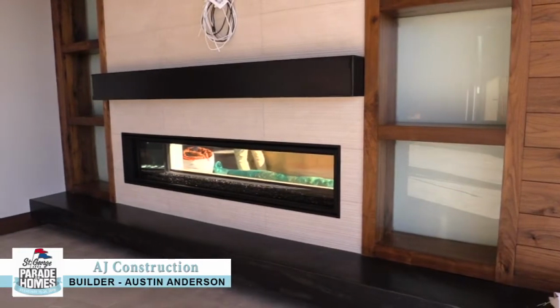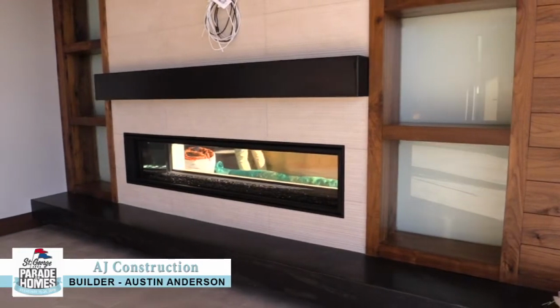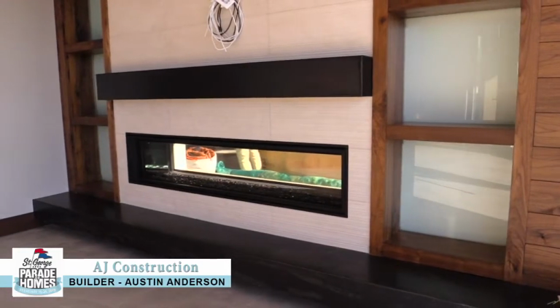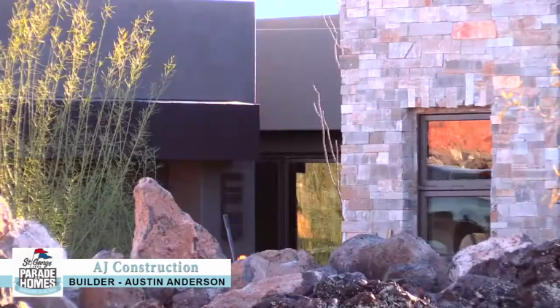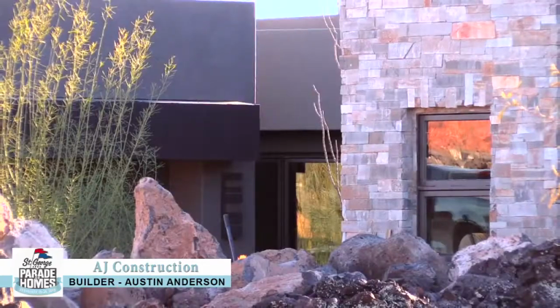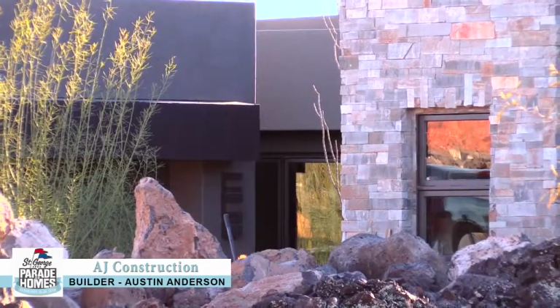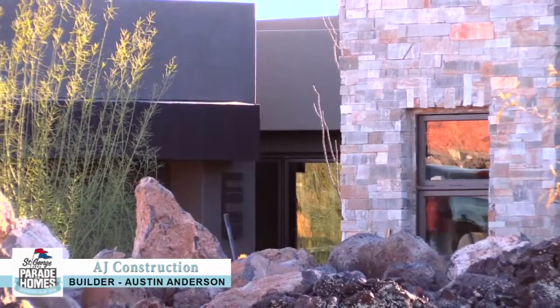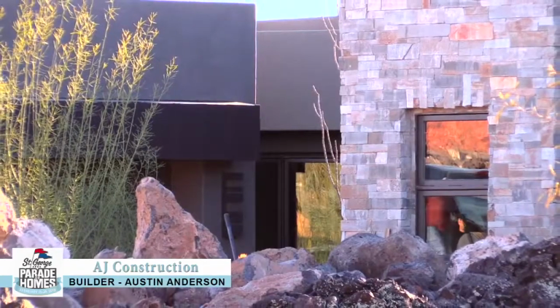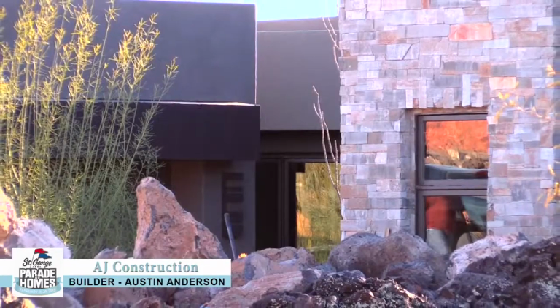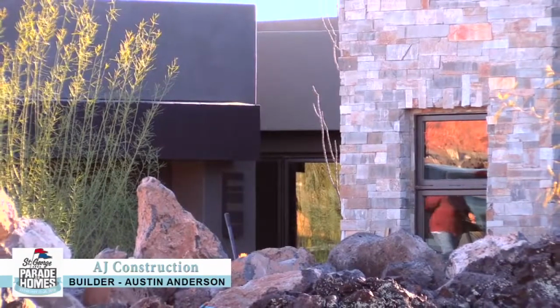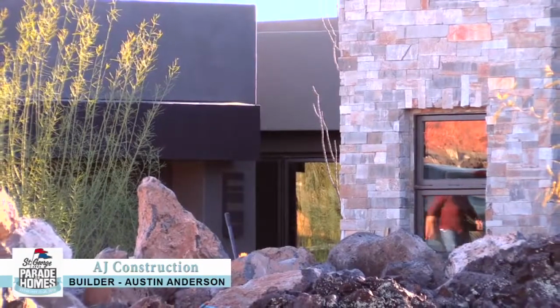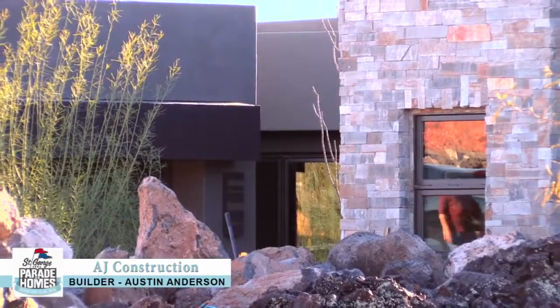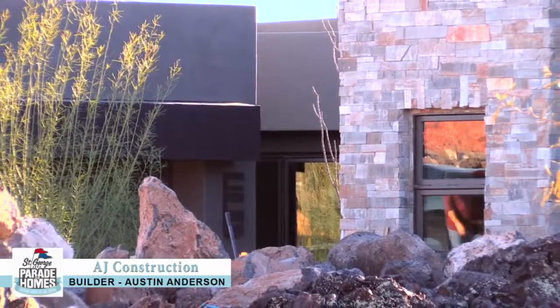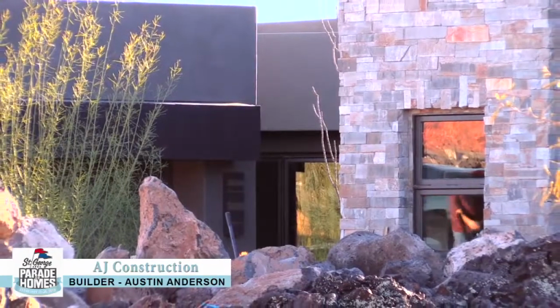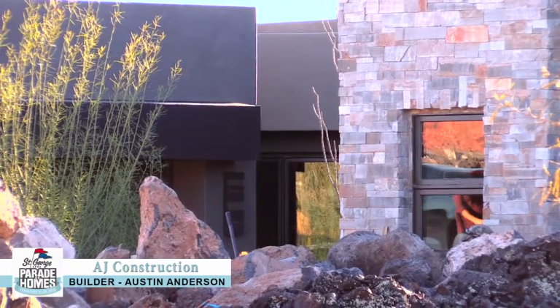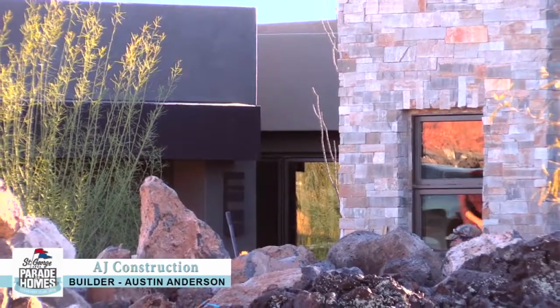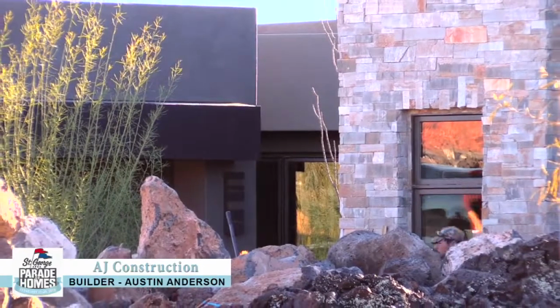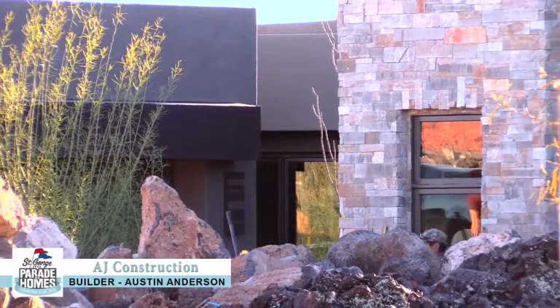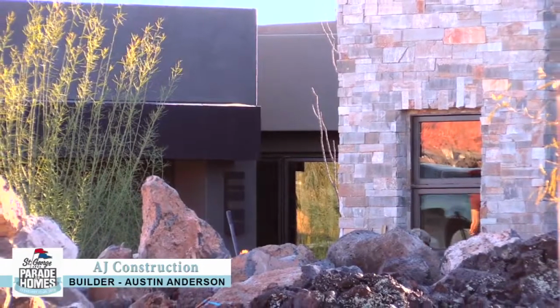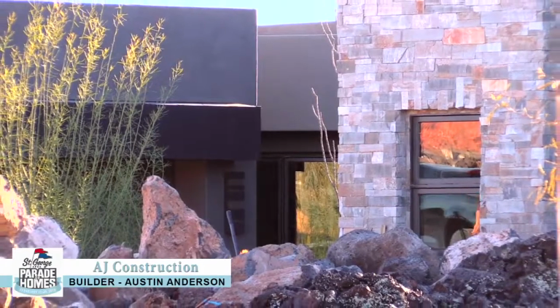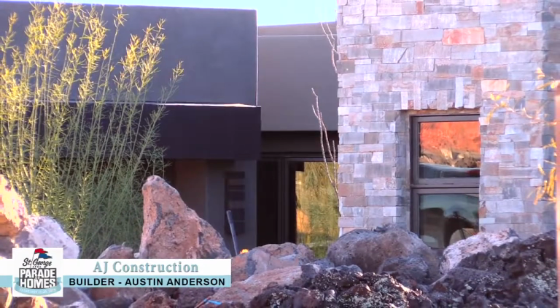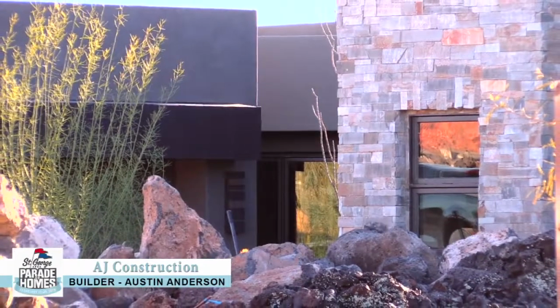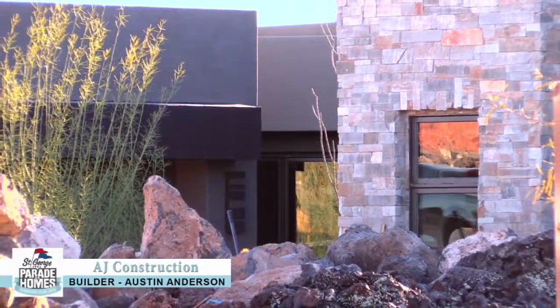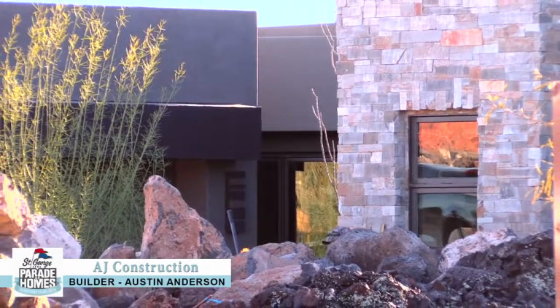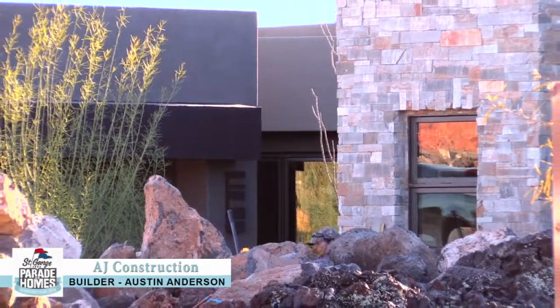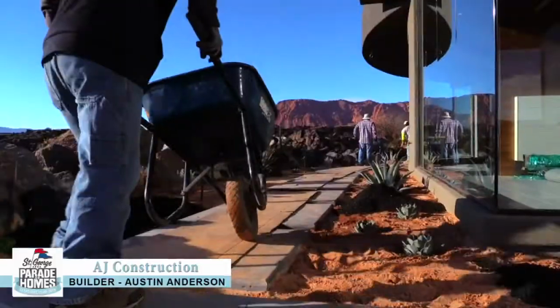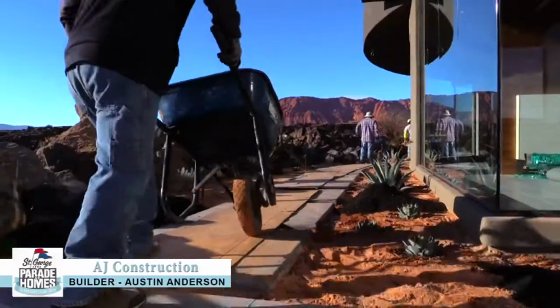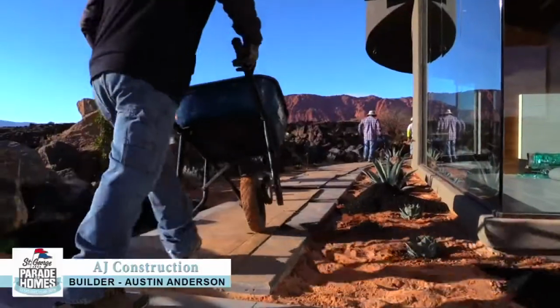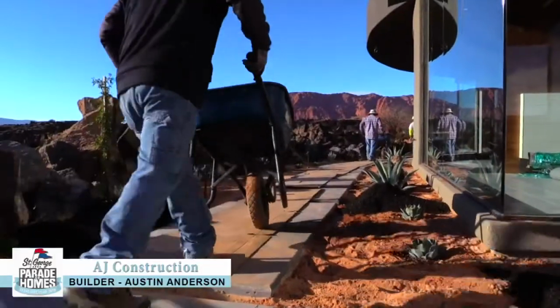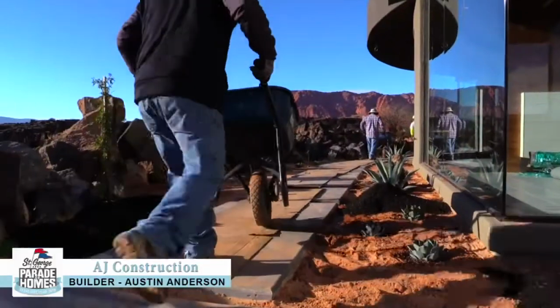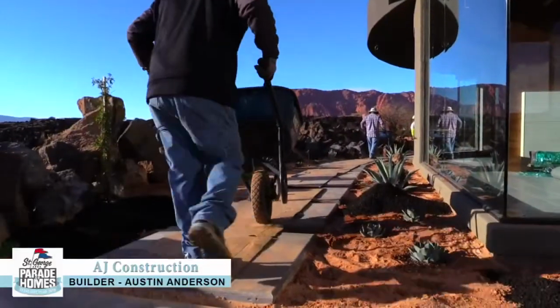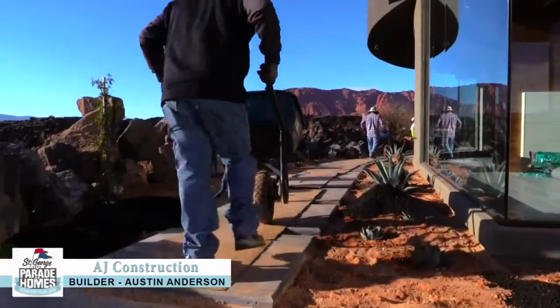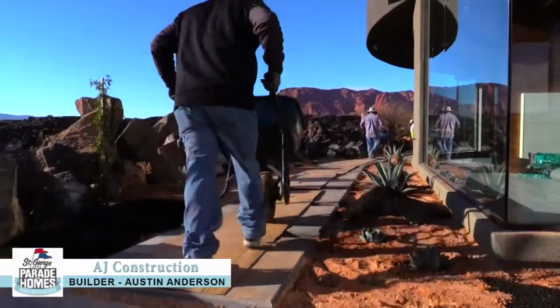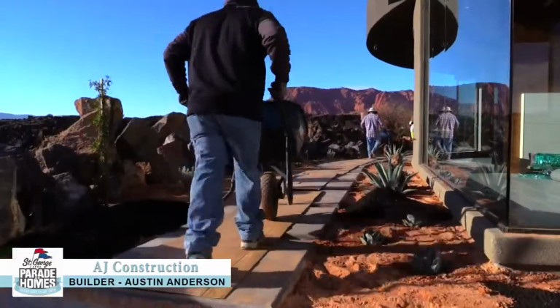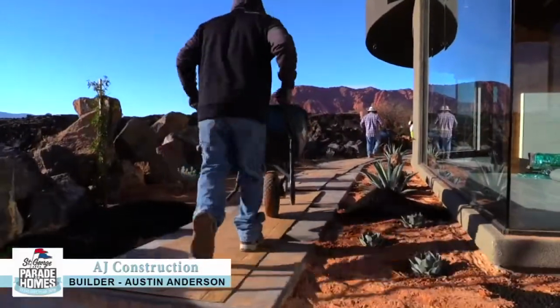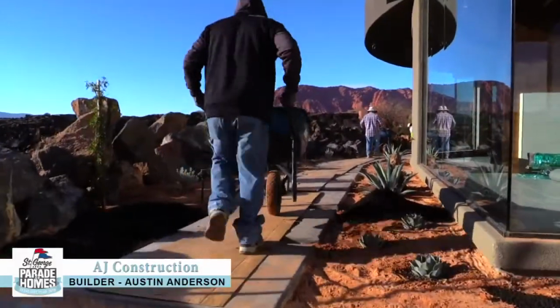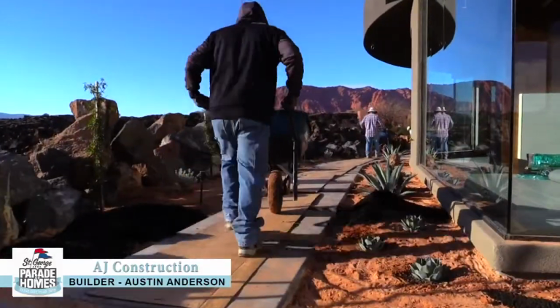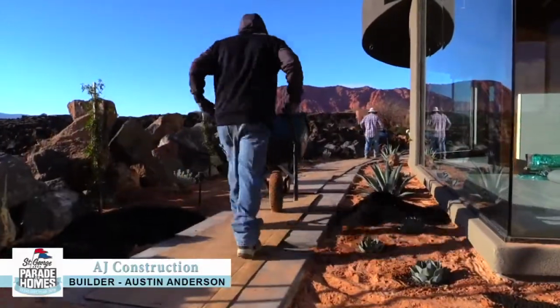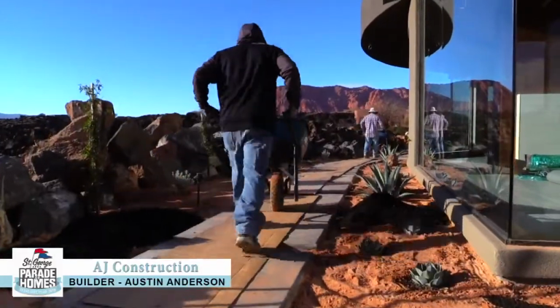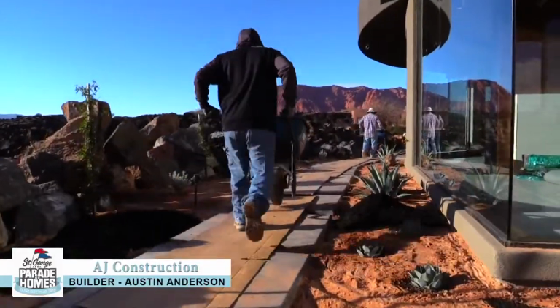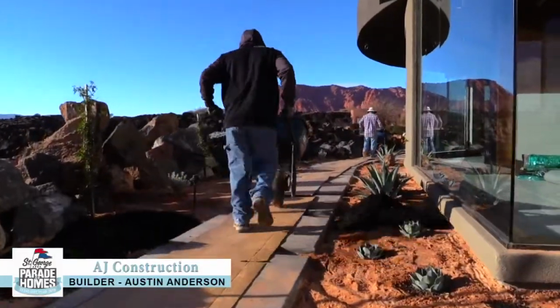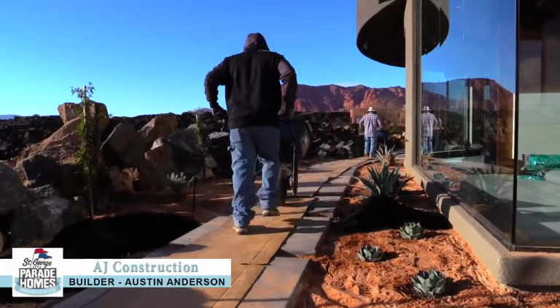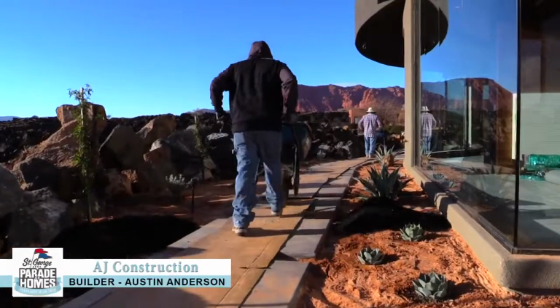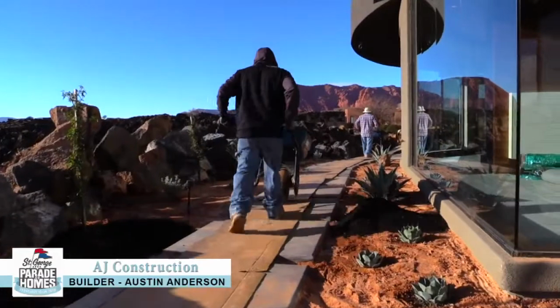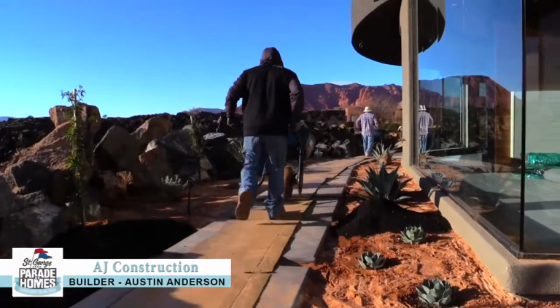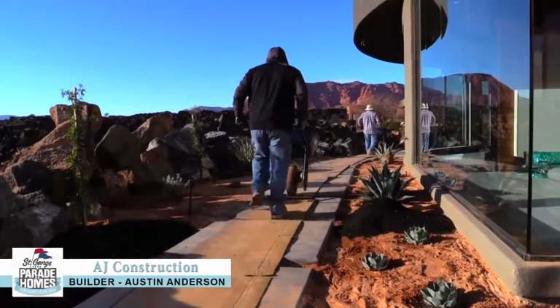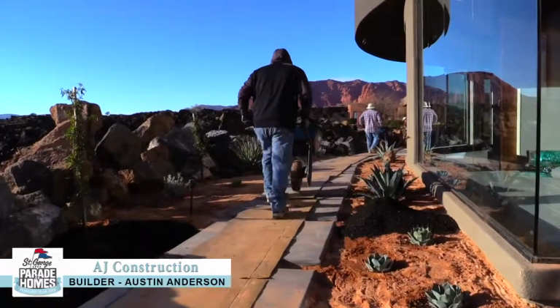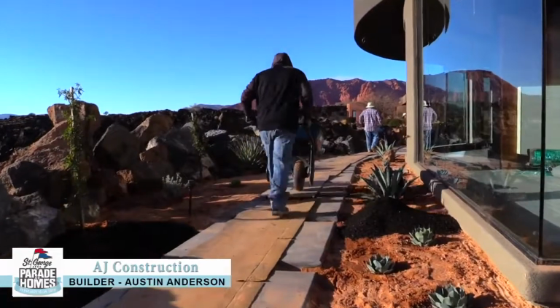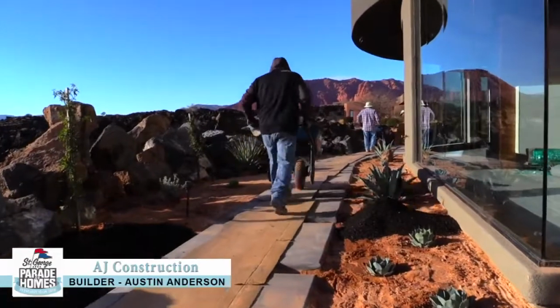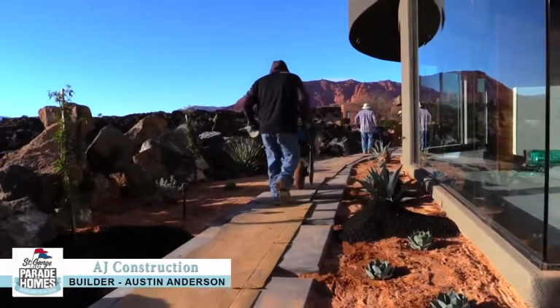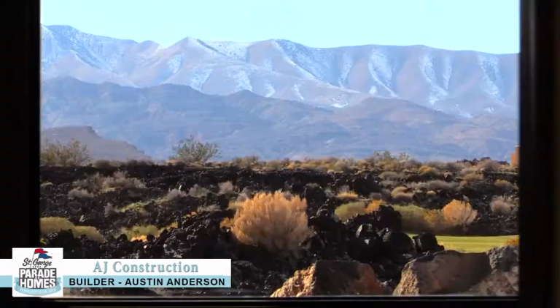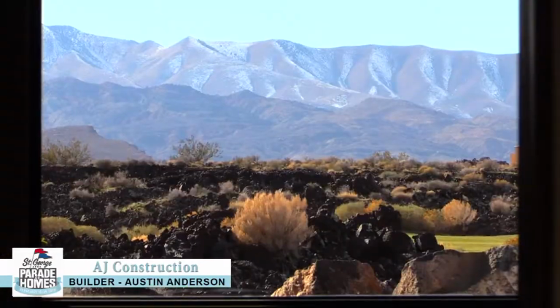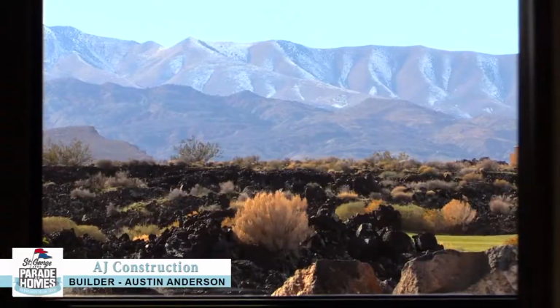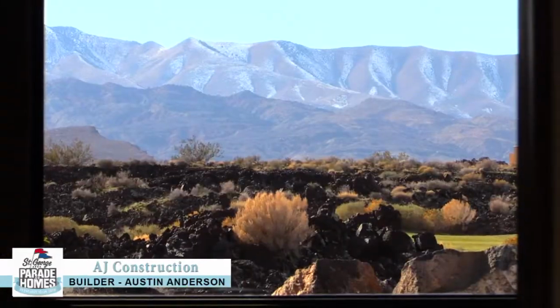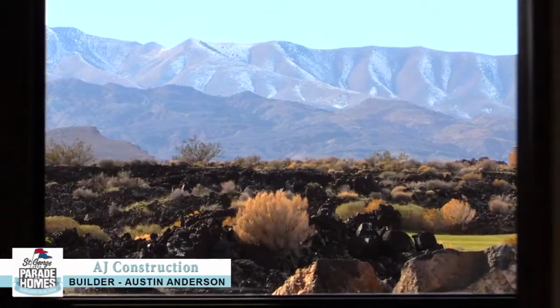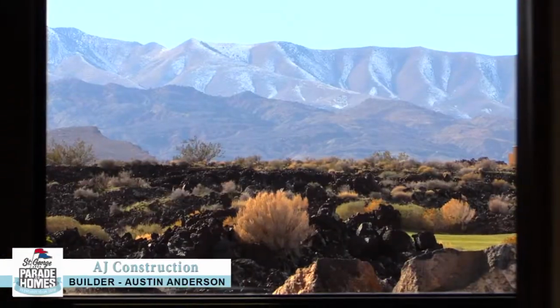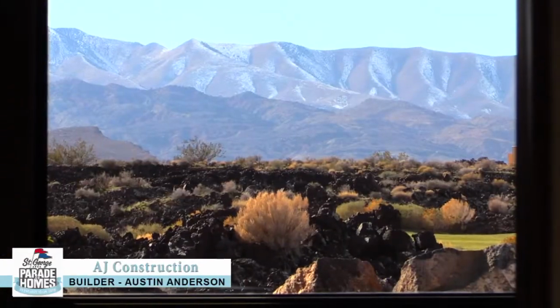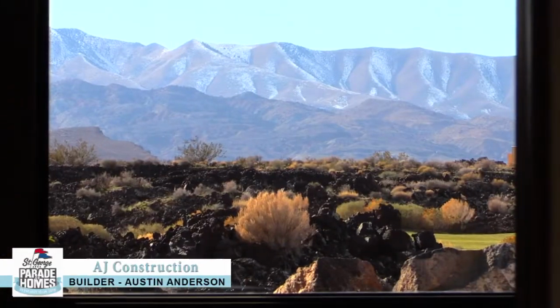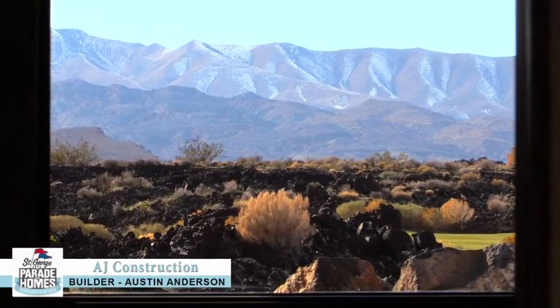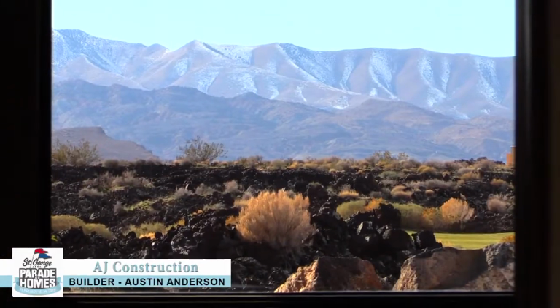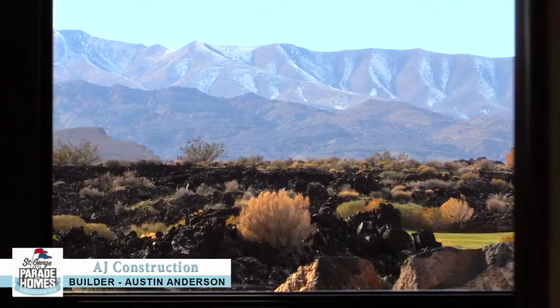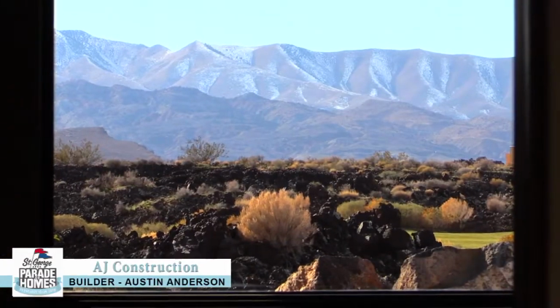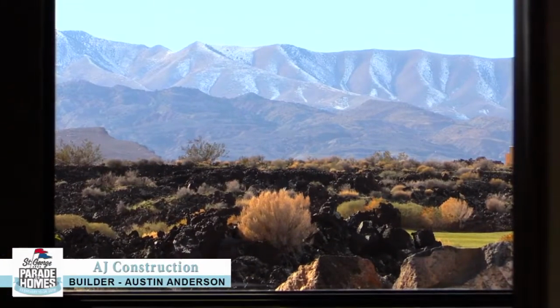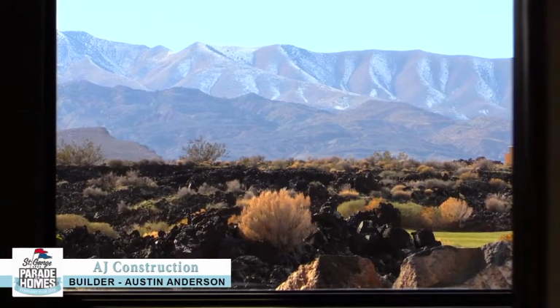We'd love to talk to you about building your dream home. You can reach us at ajconstructioninc.com.